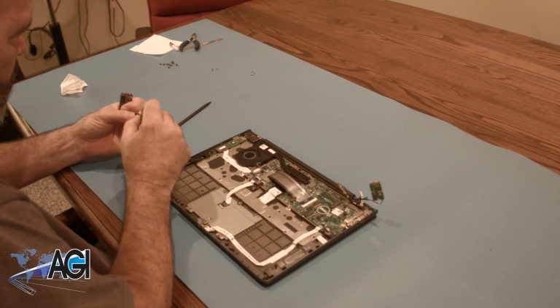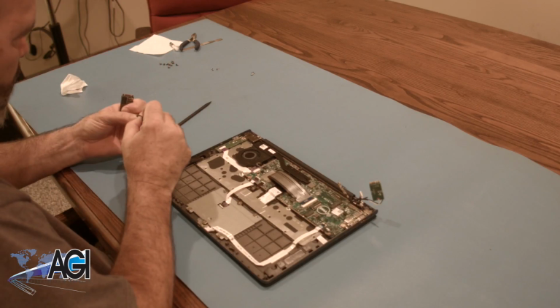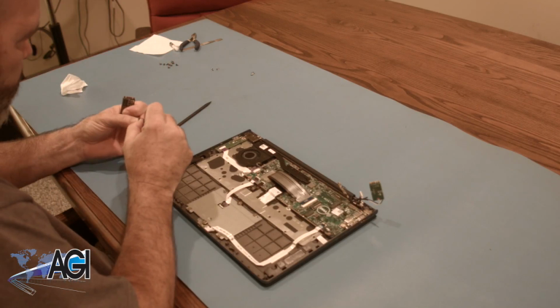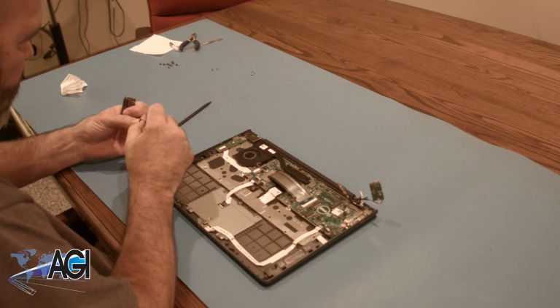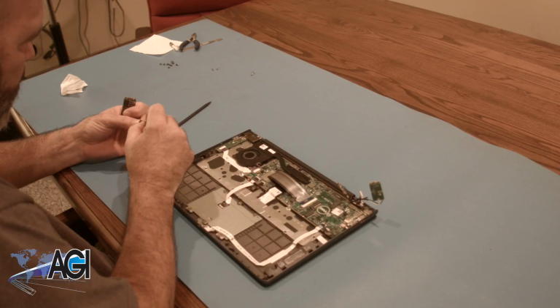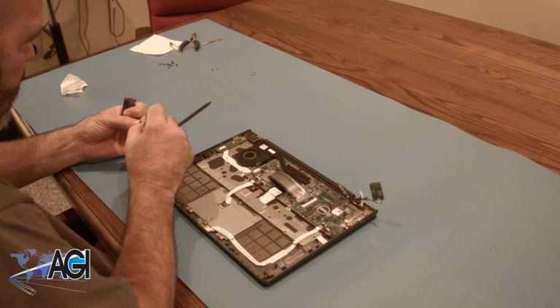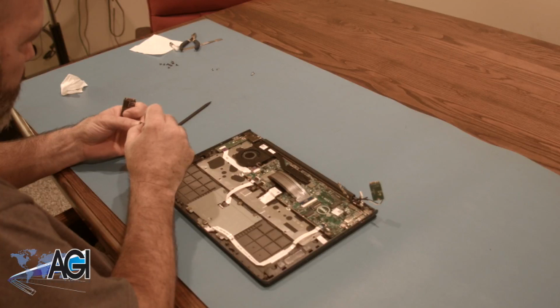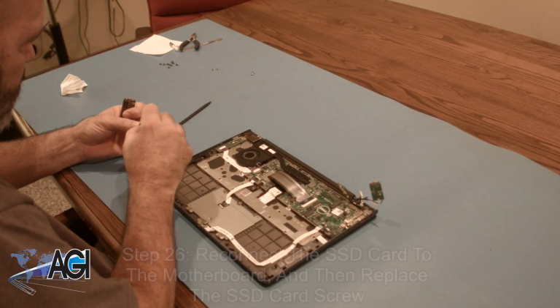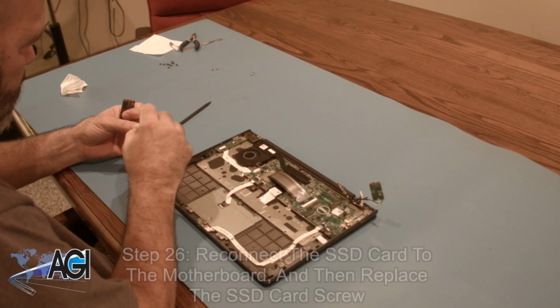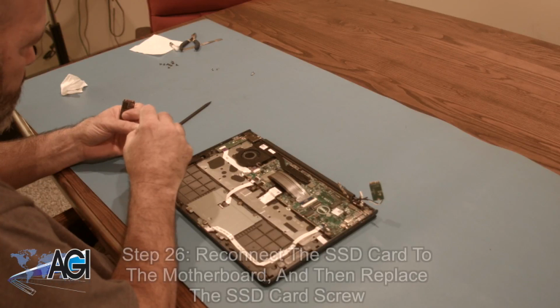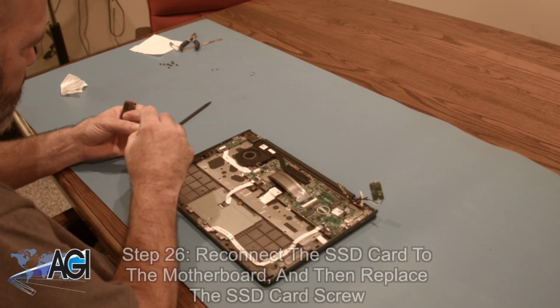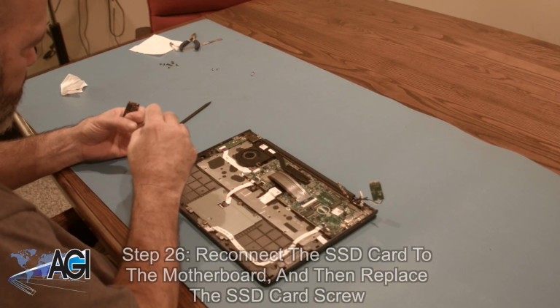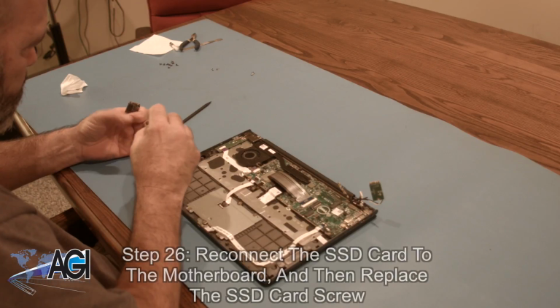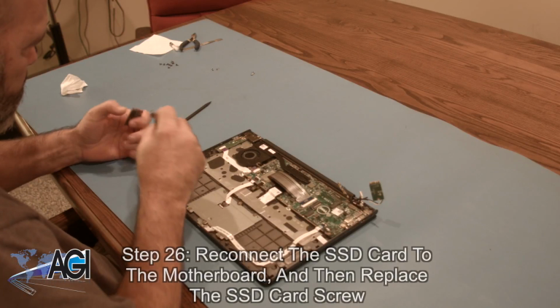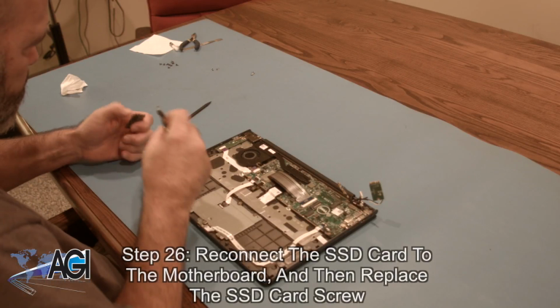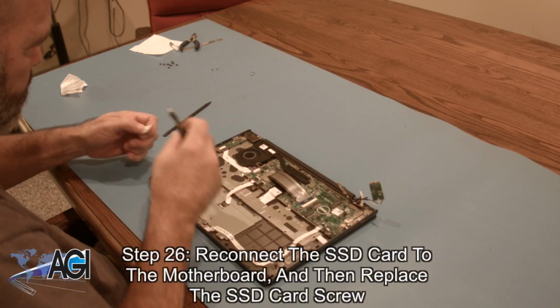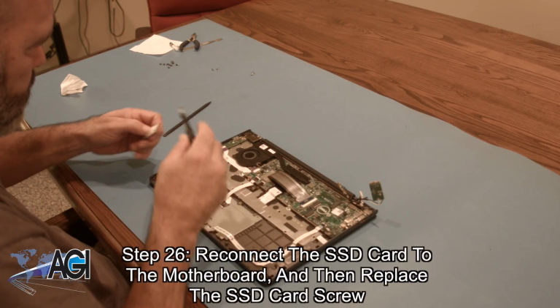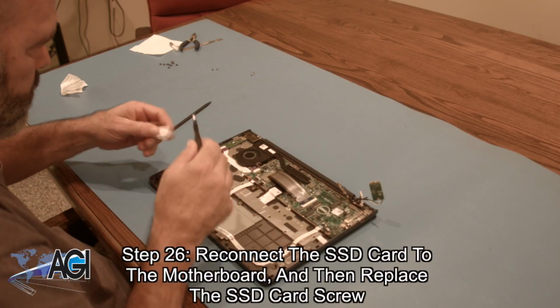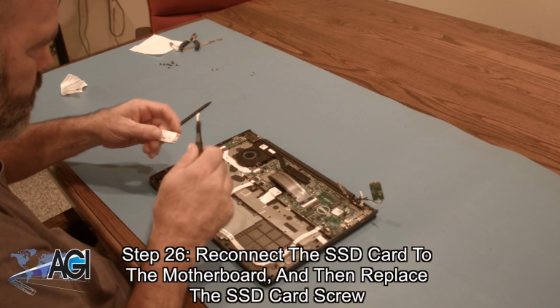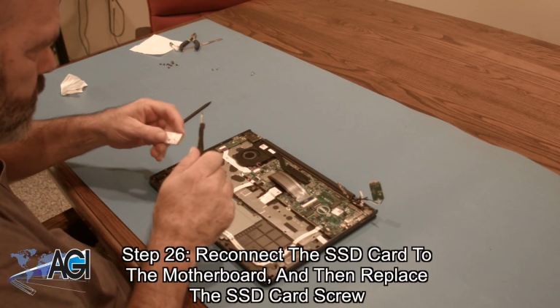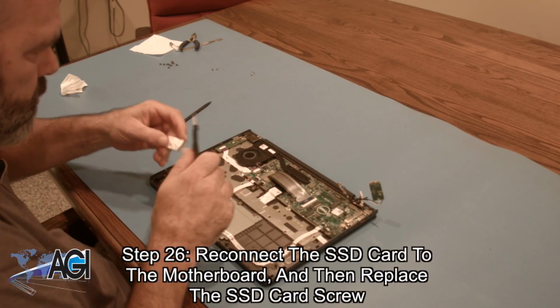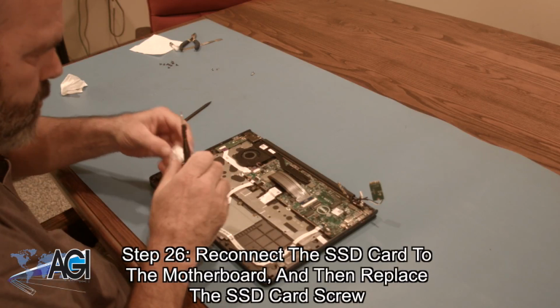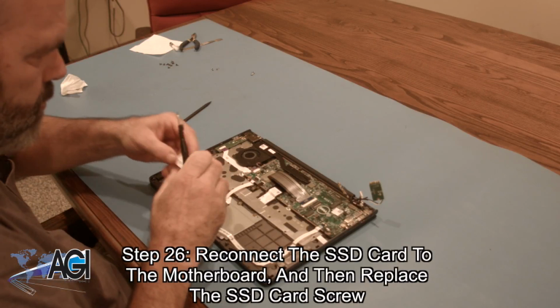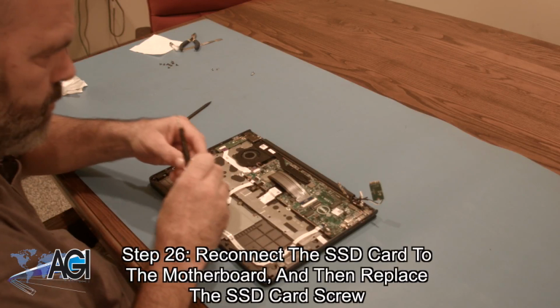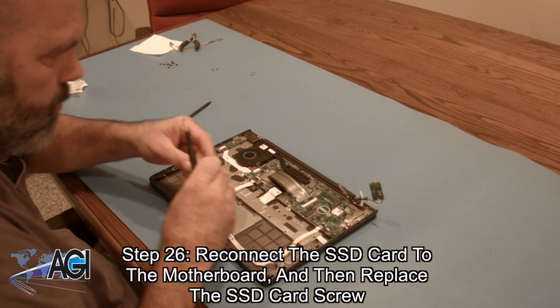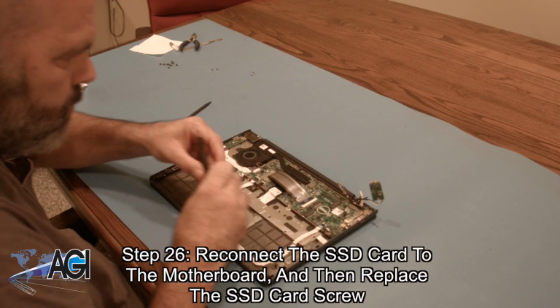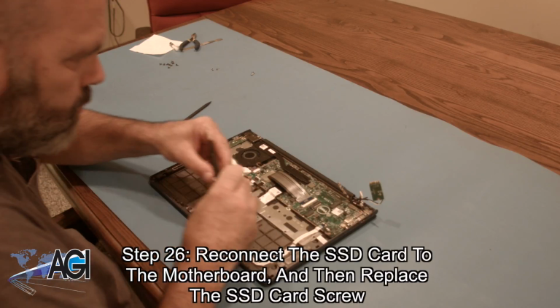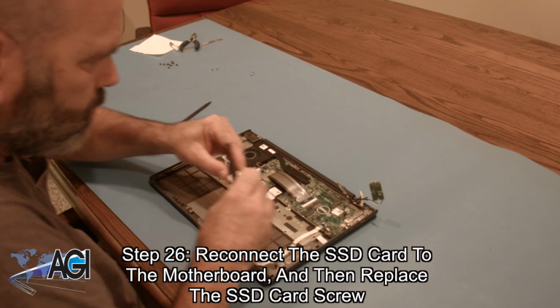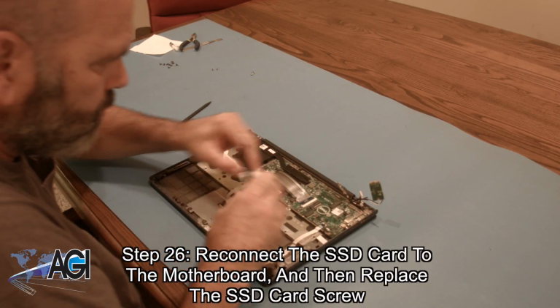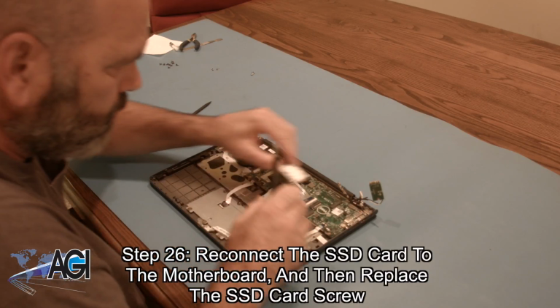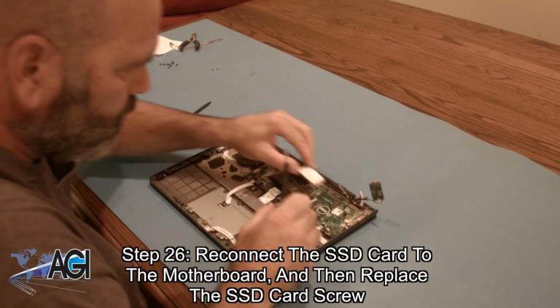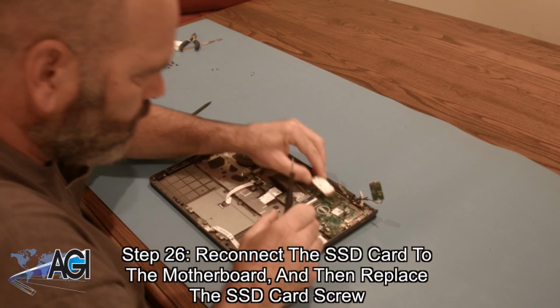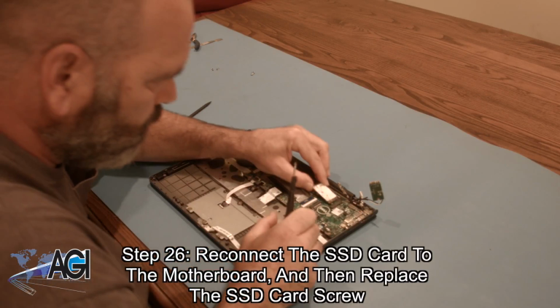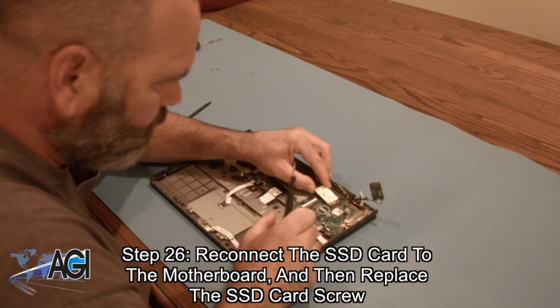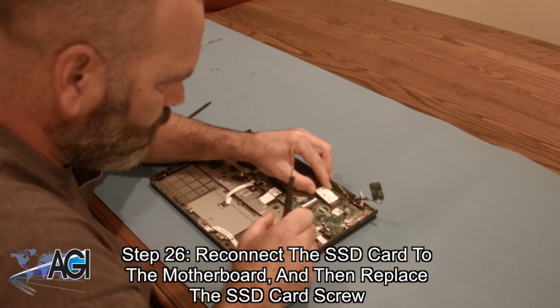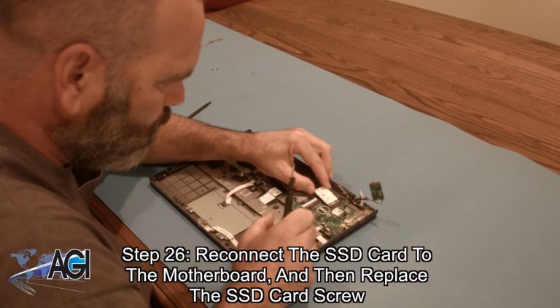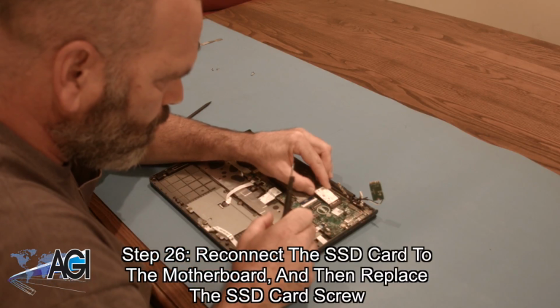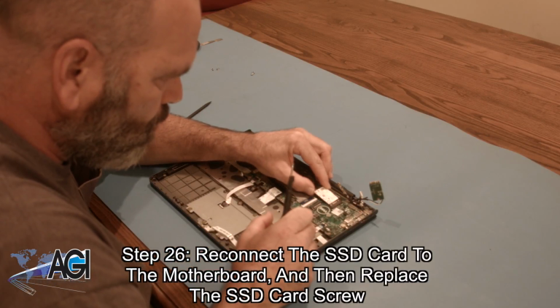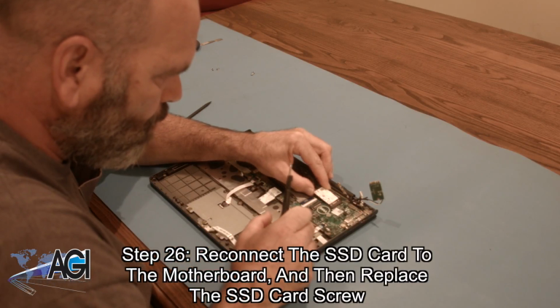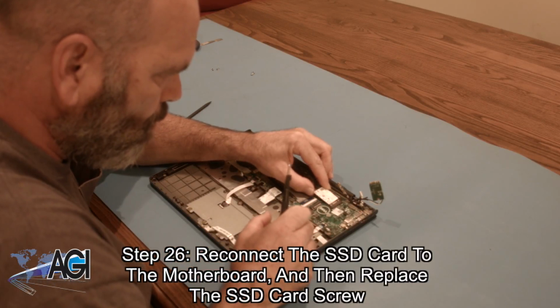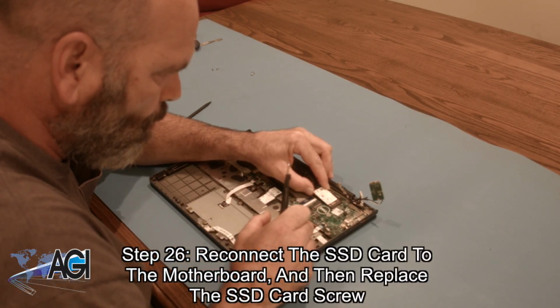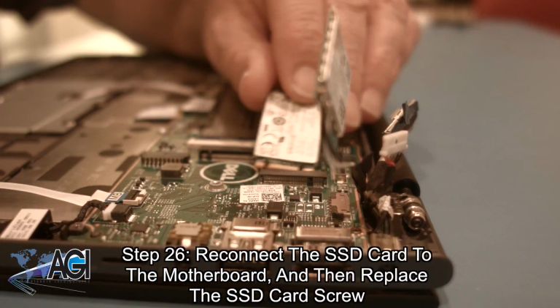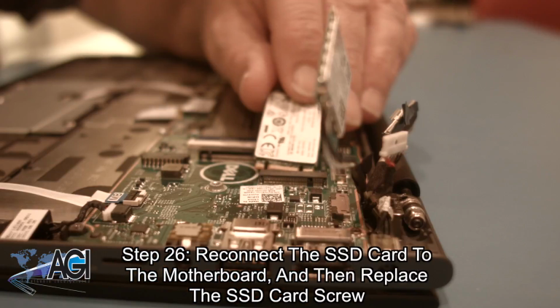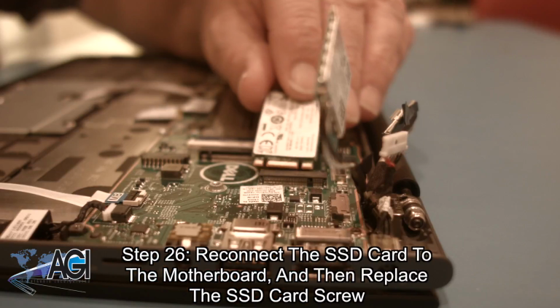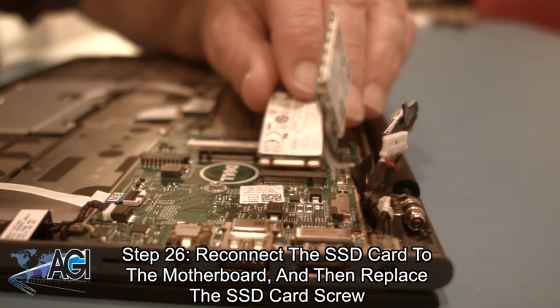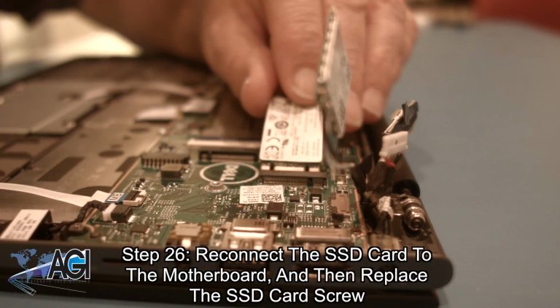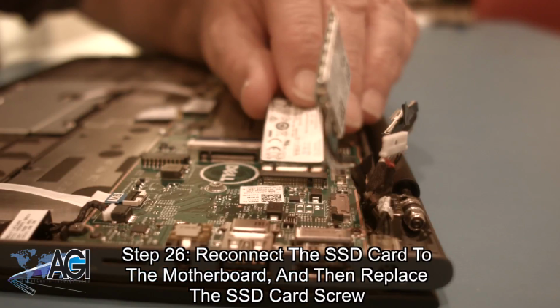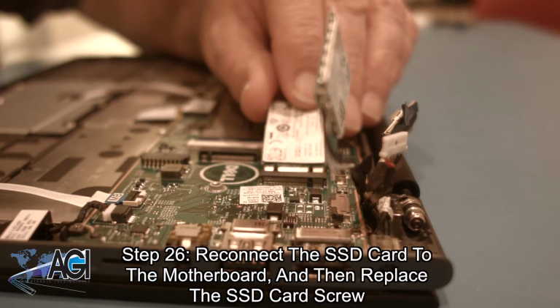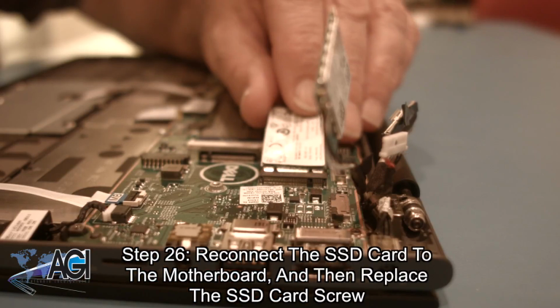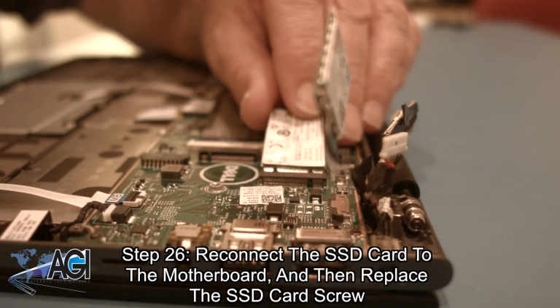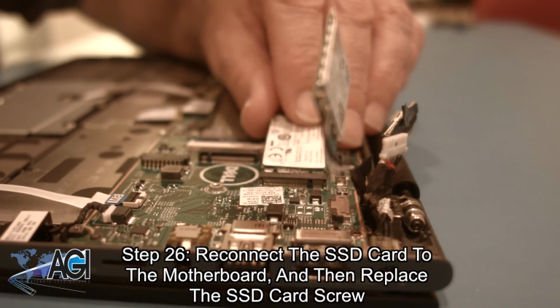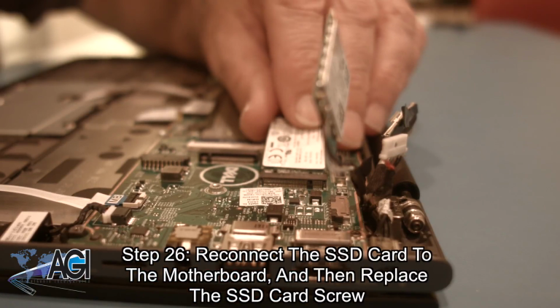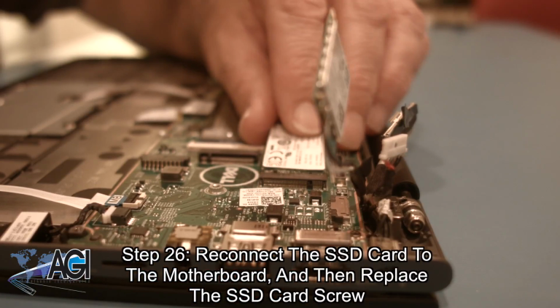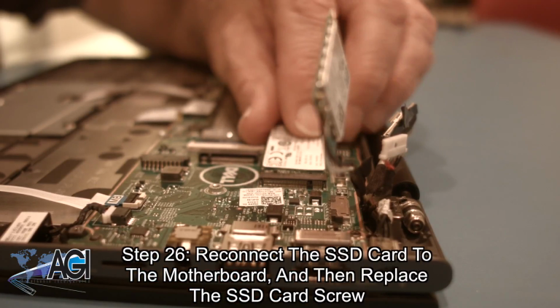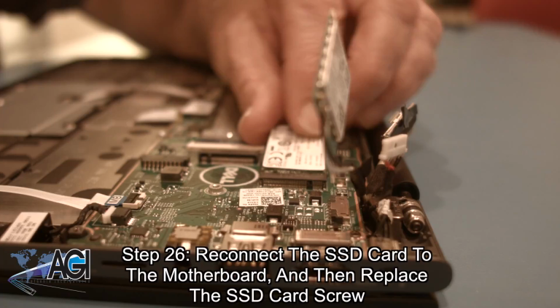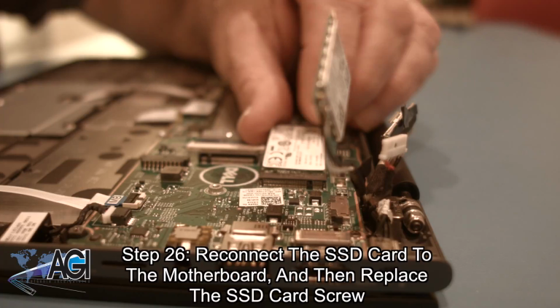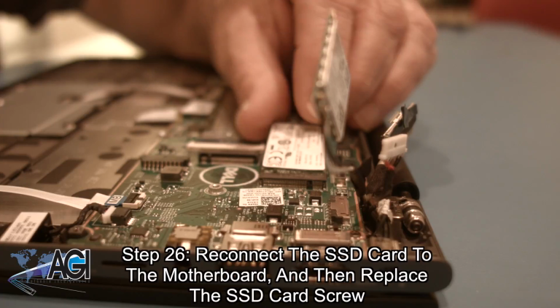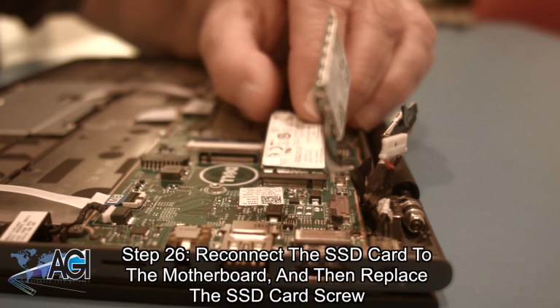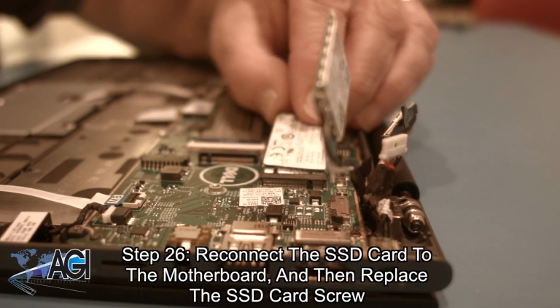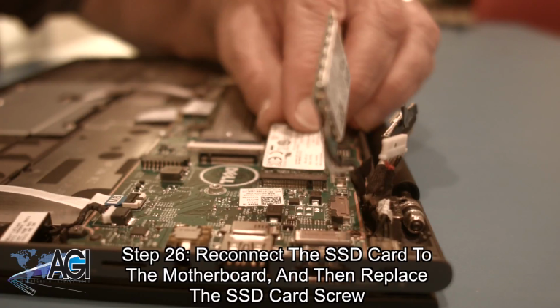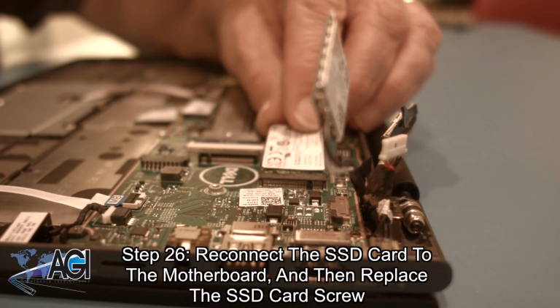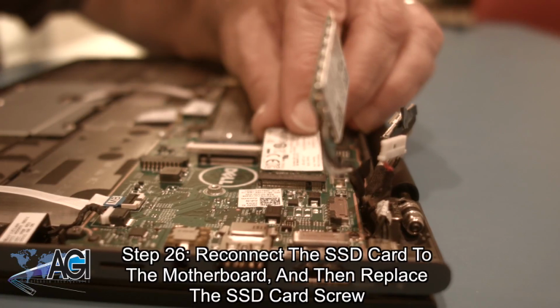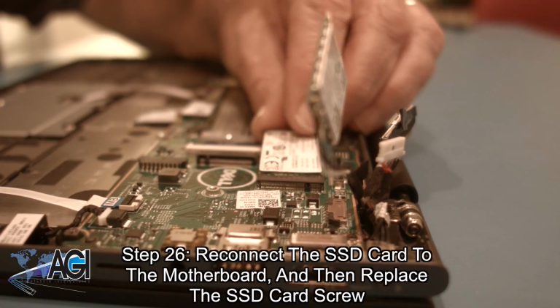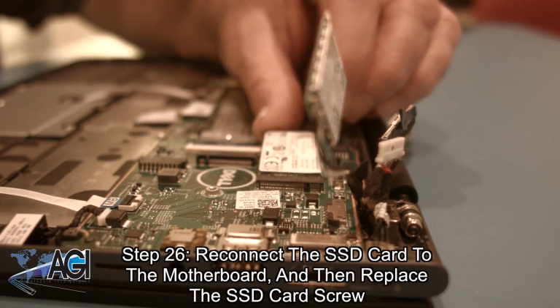Next, you will reconnect the SSD card to the motherboard and then replace the SSD card screw.